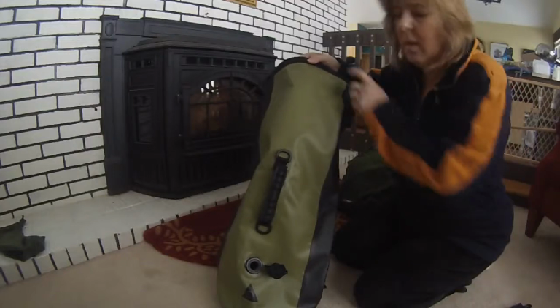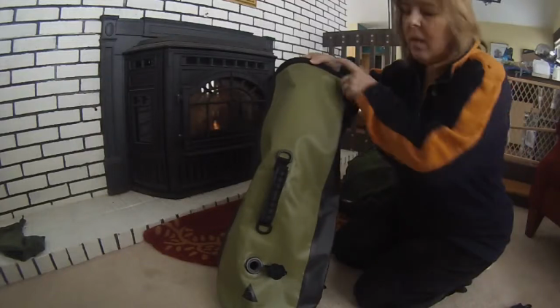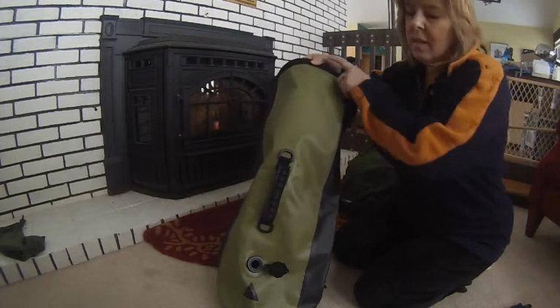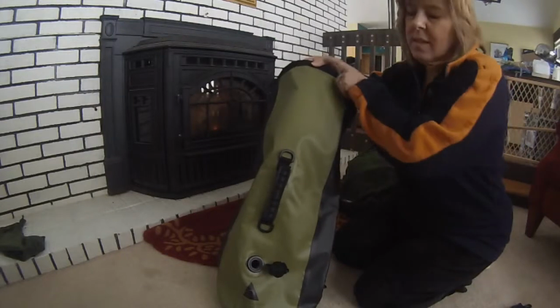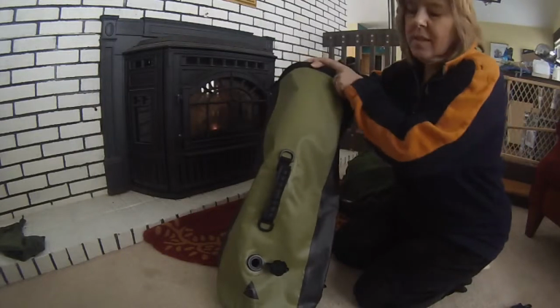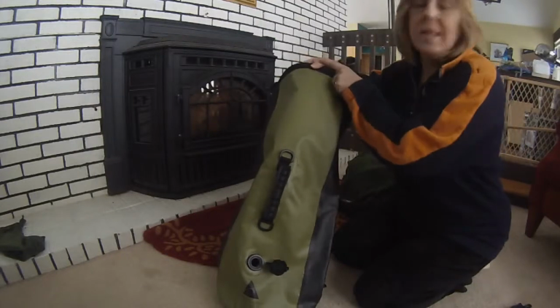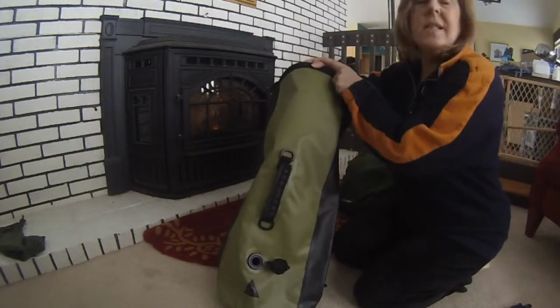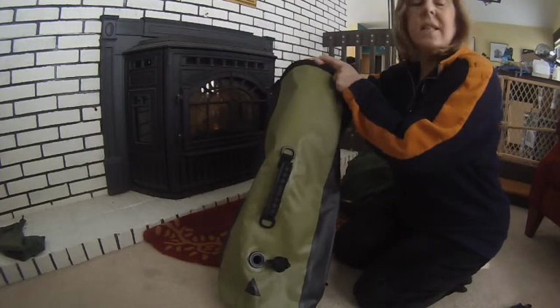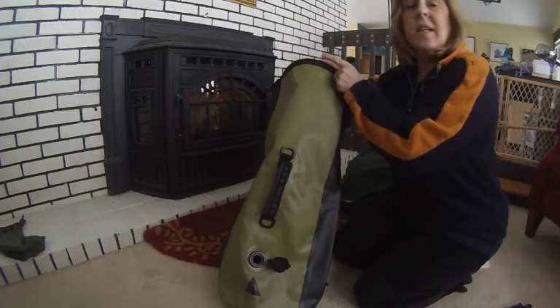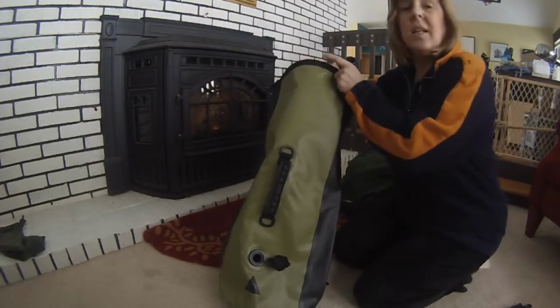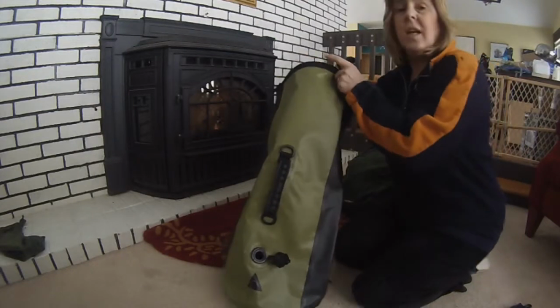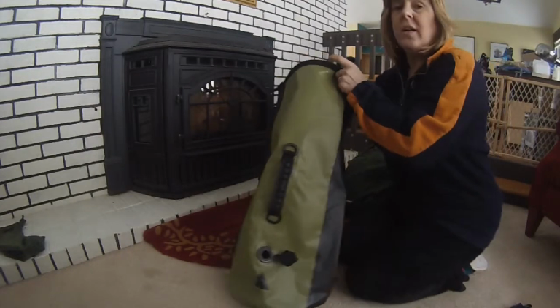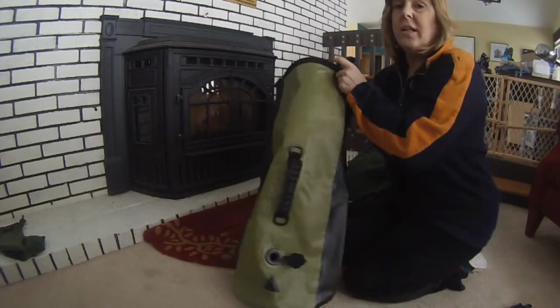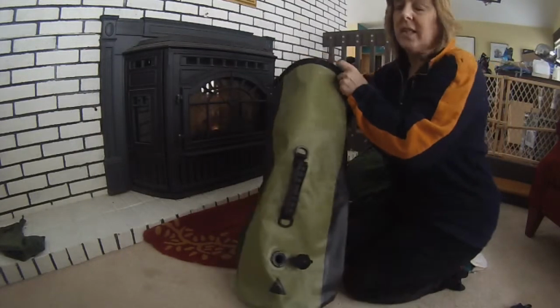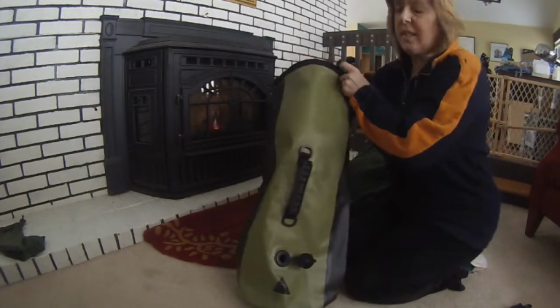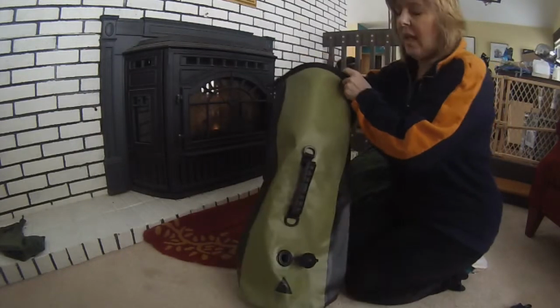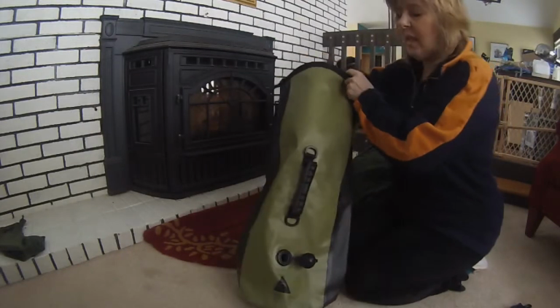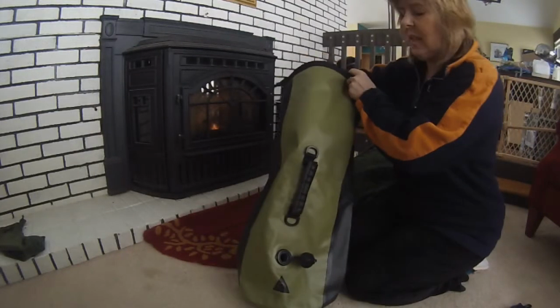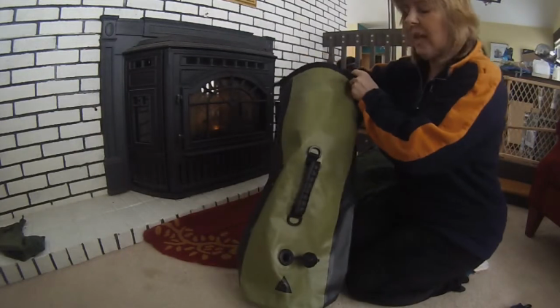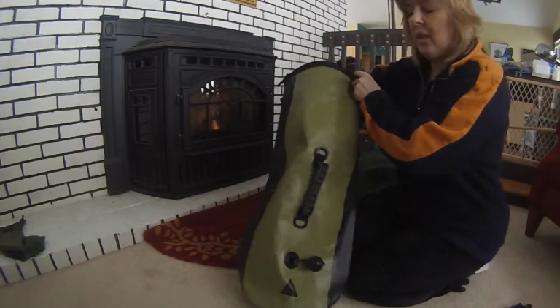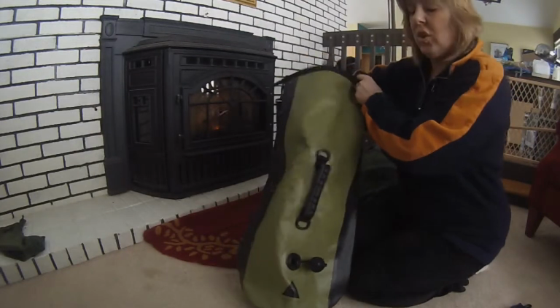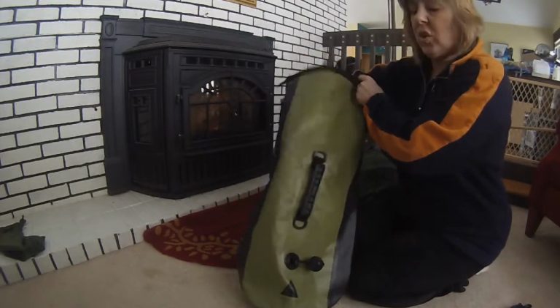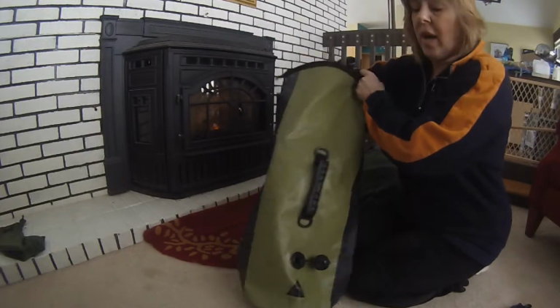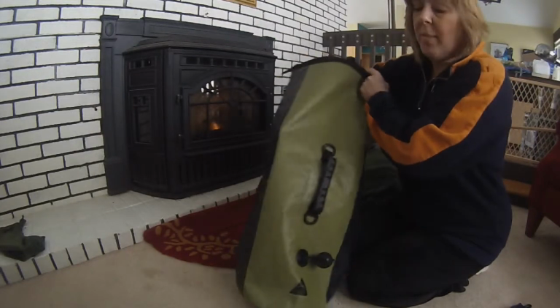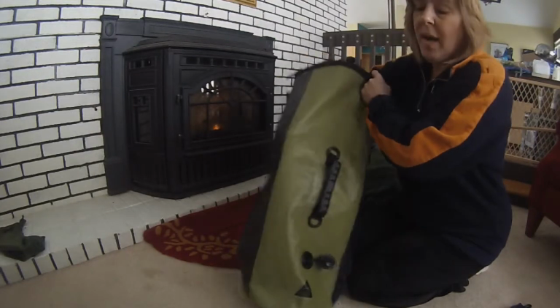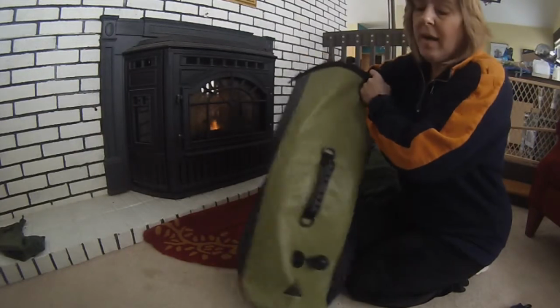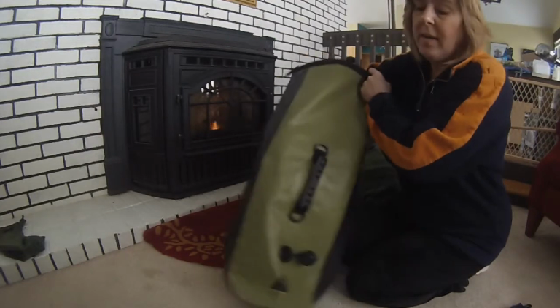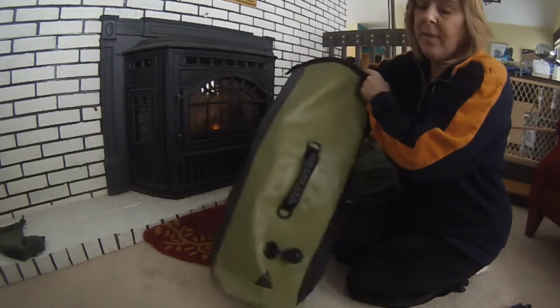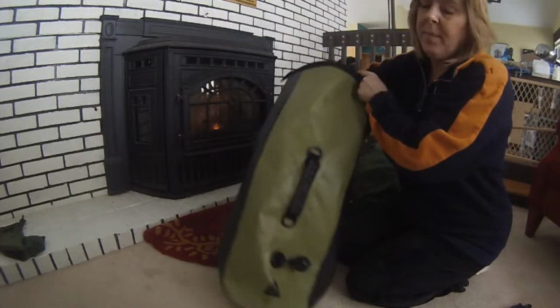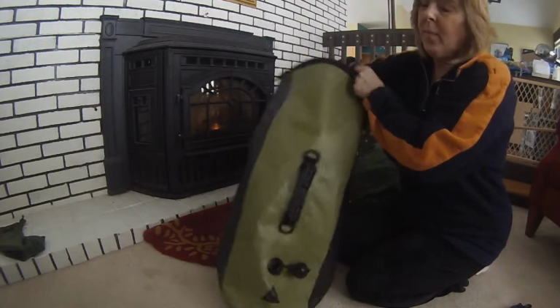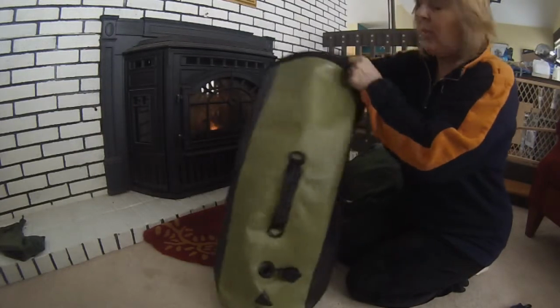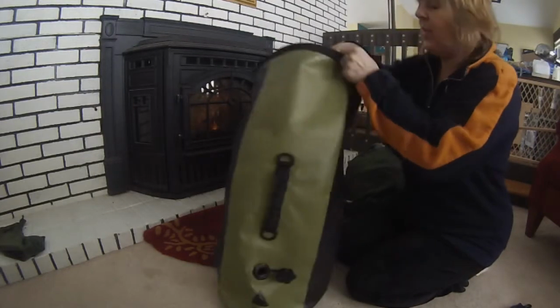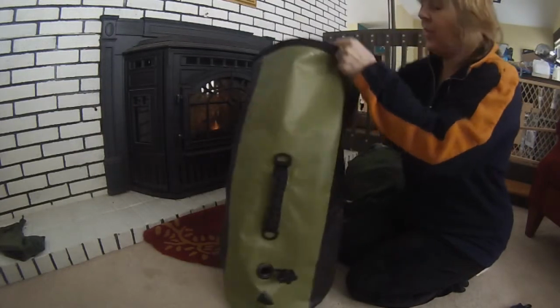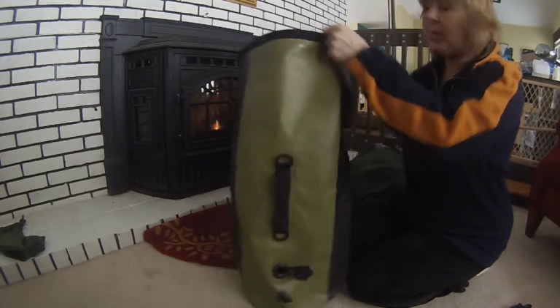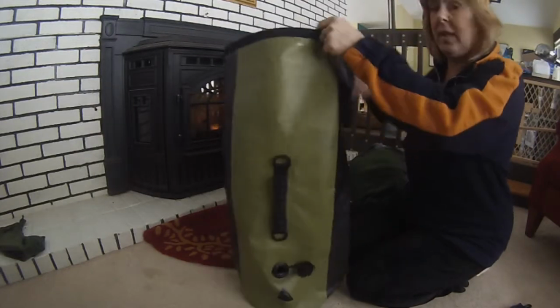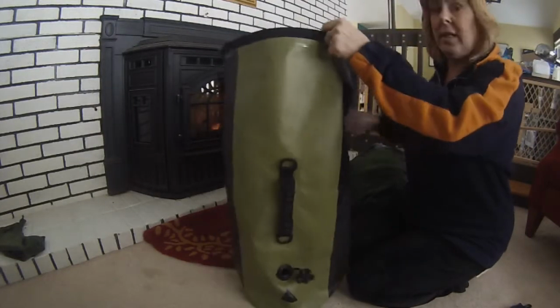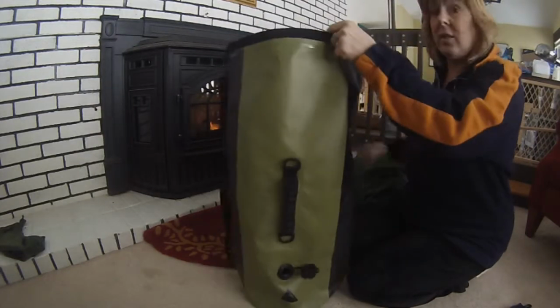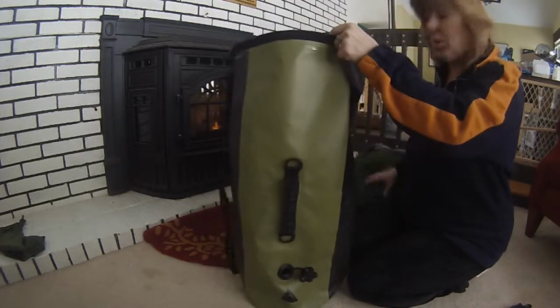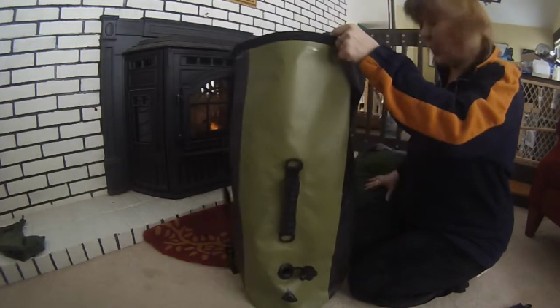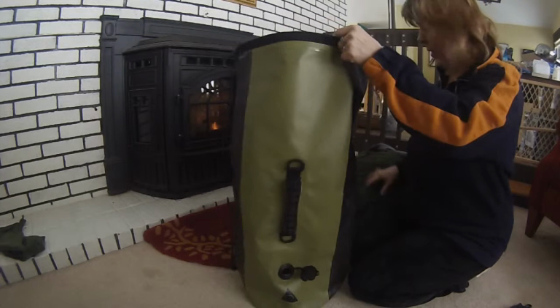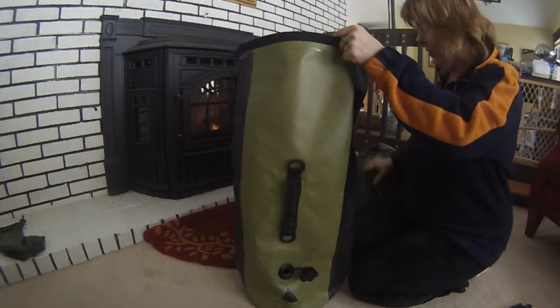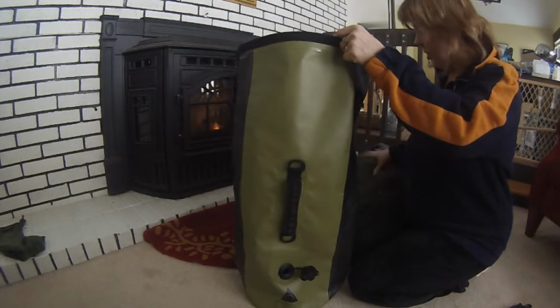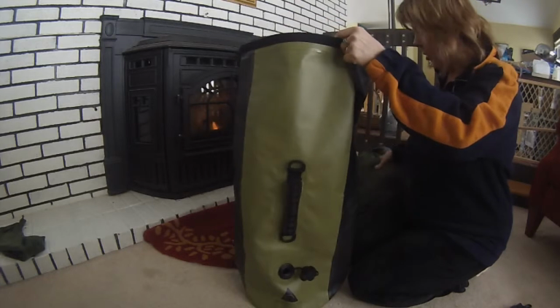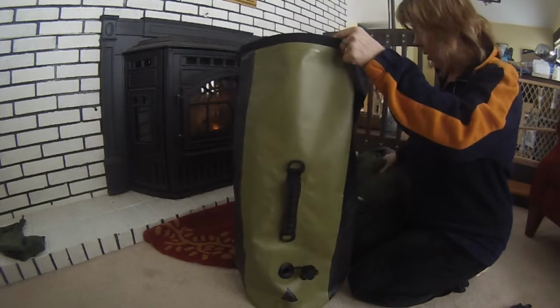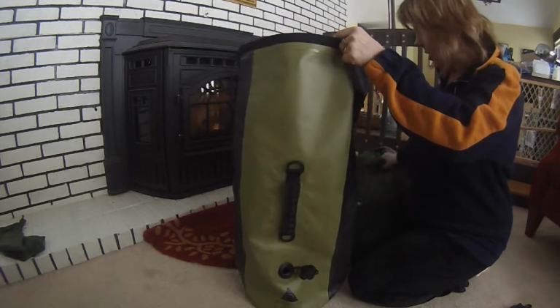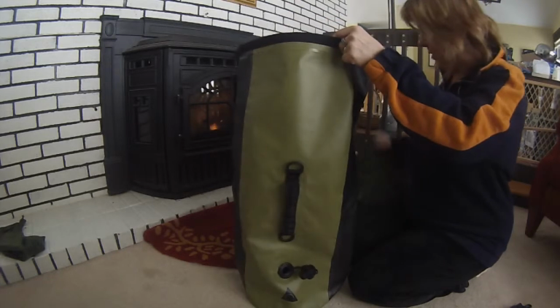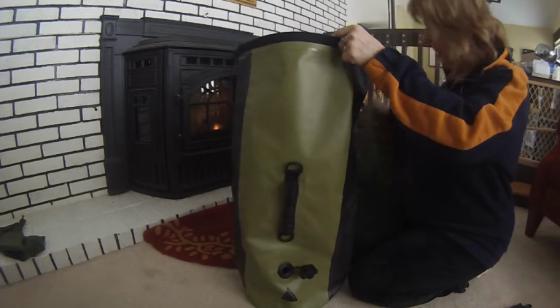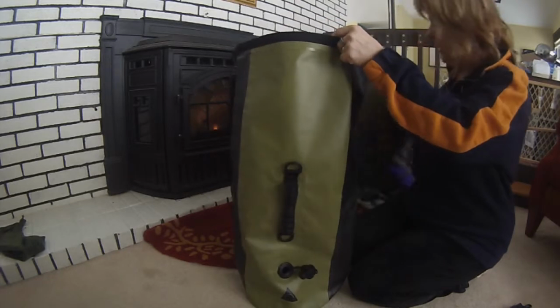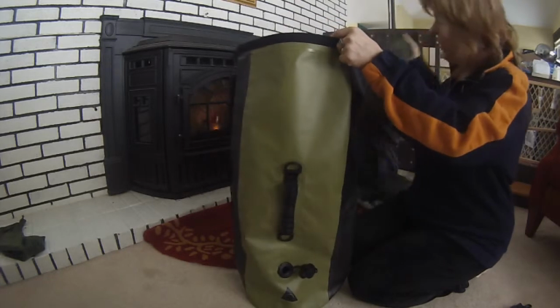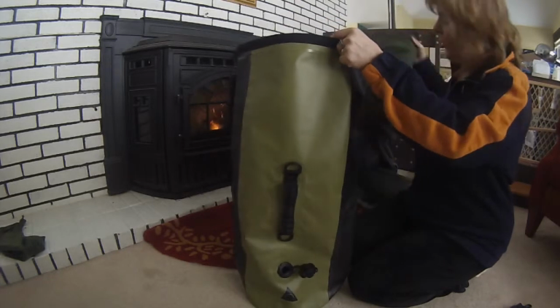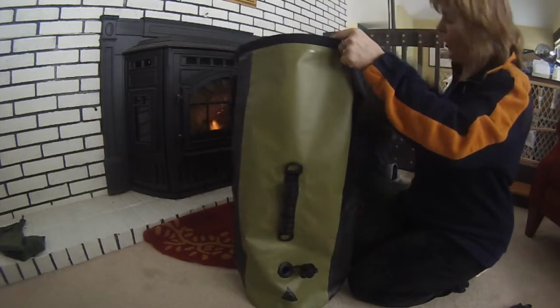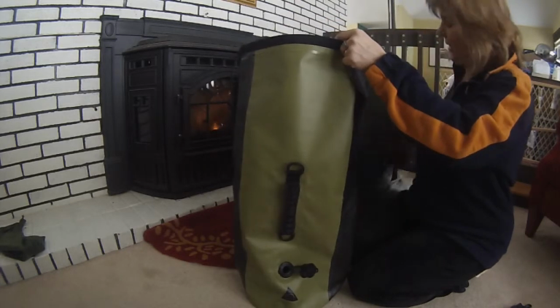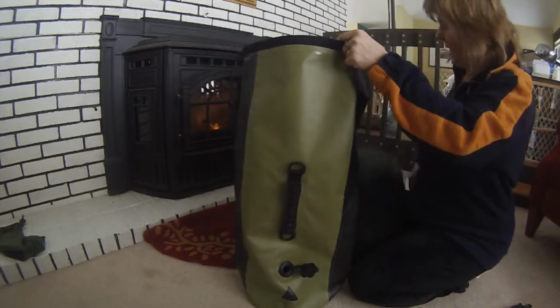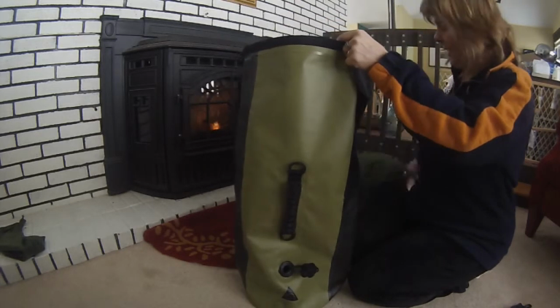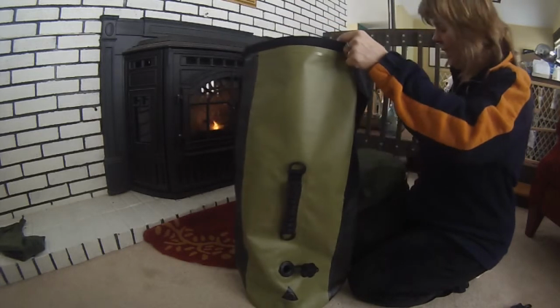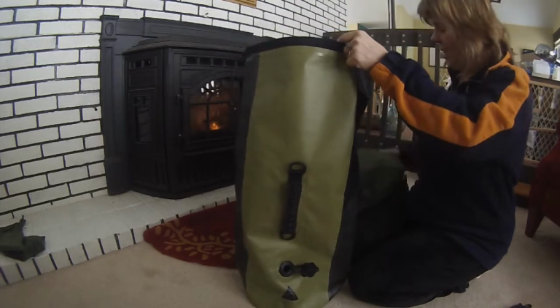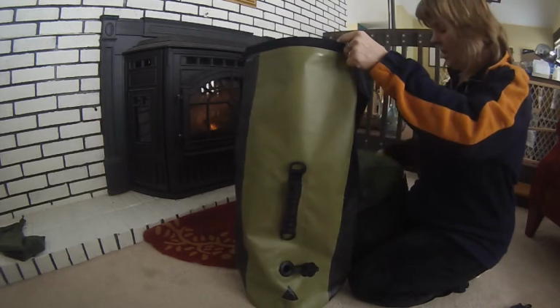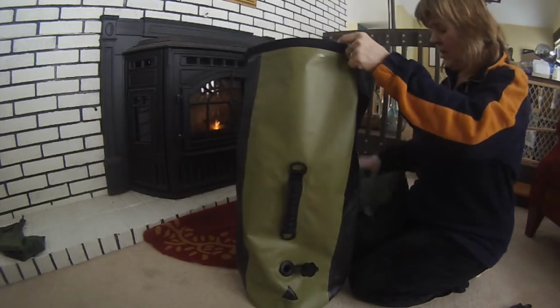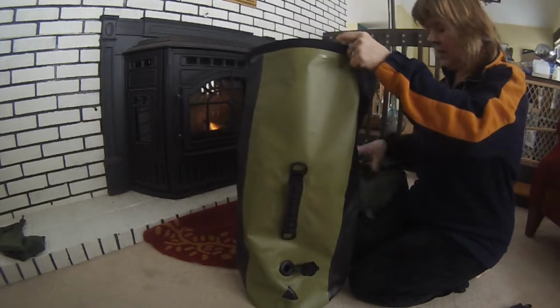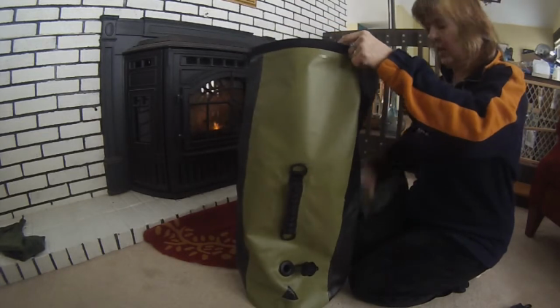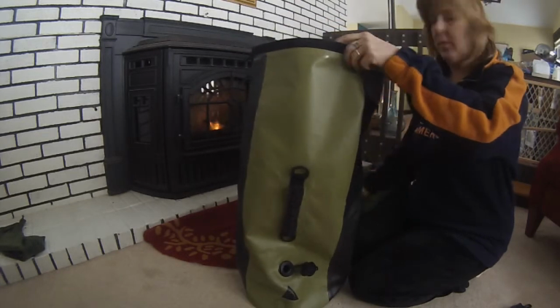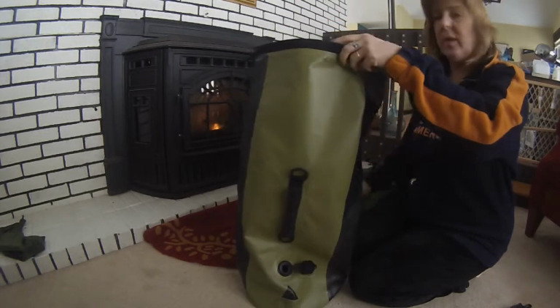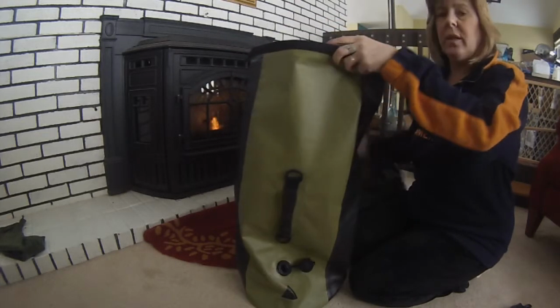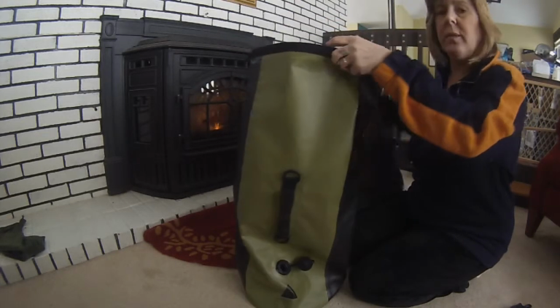This is the Singularity Tektite dry bag with 30 liters worth of storage space, so you can take lots of gear with you.